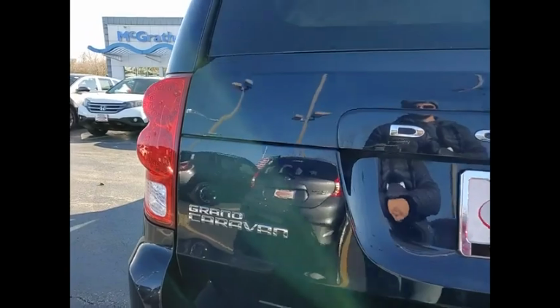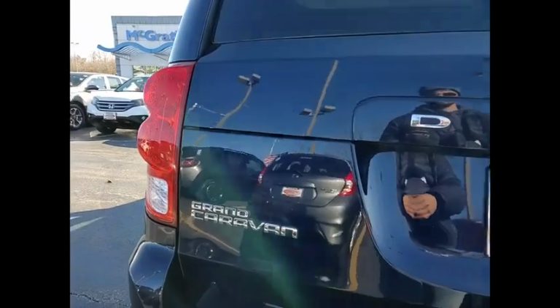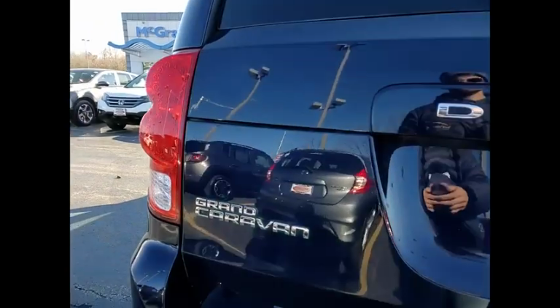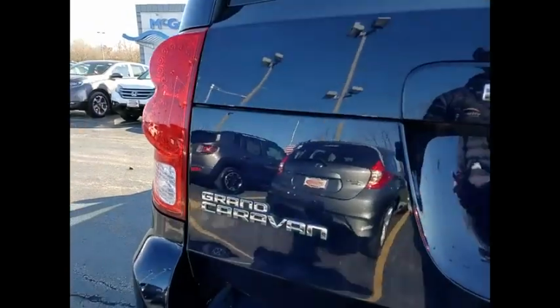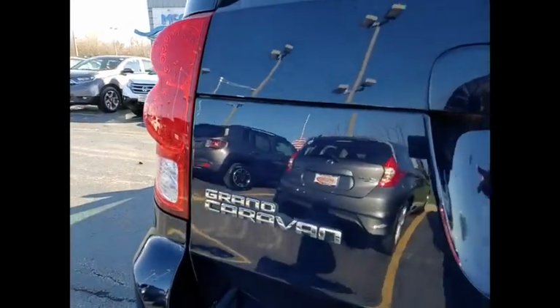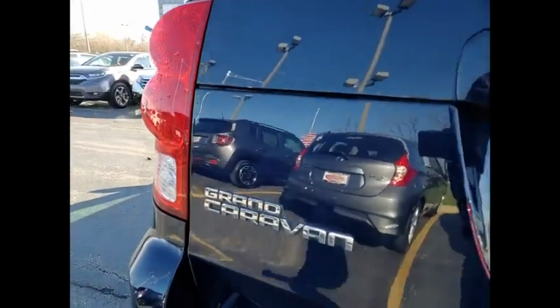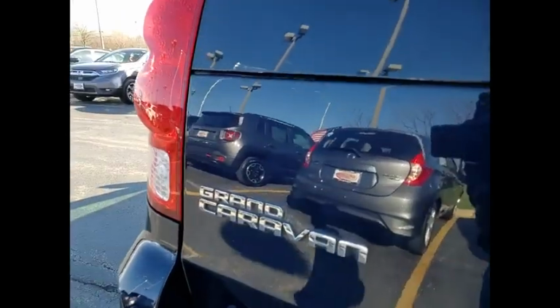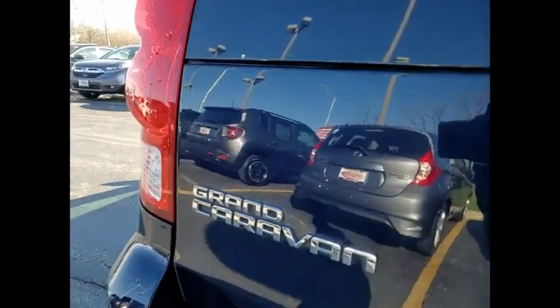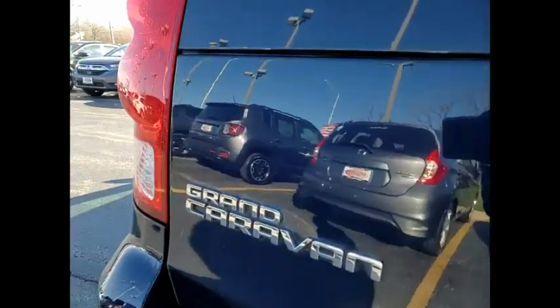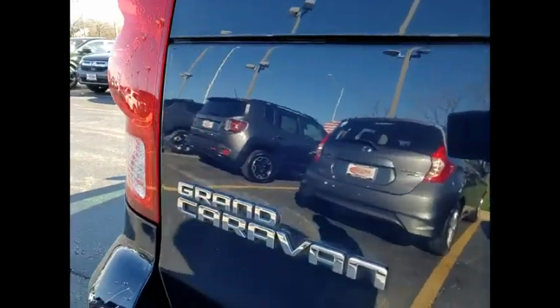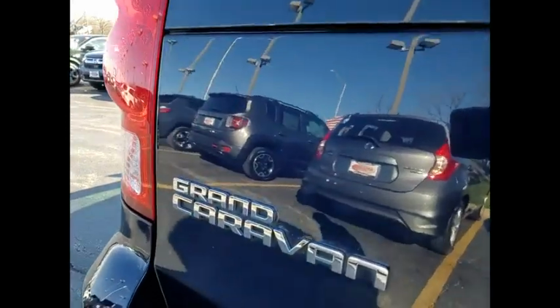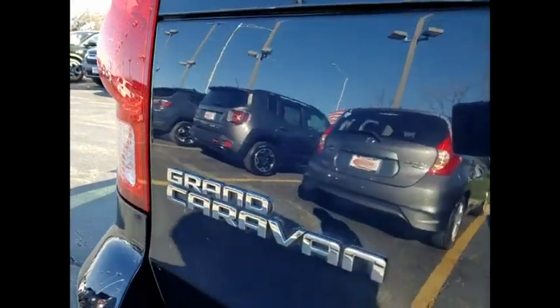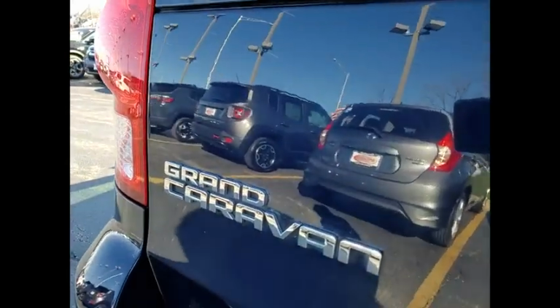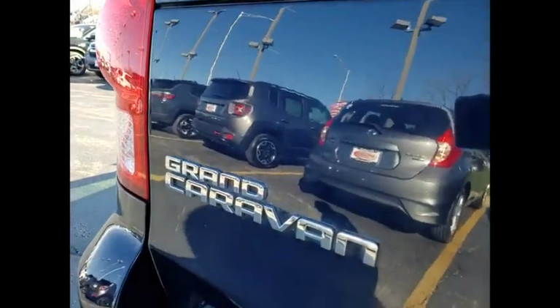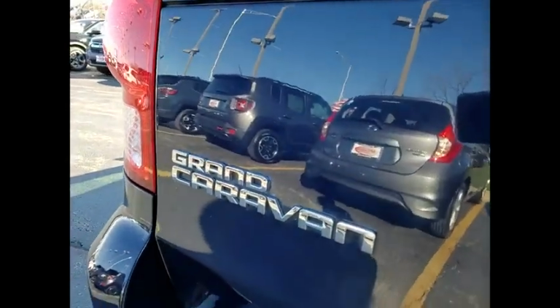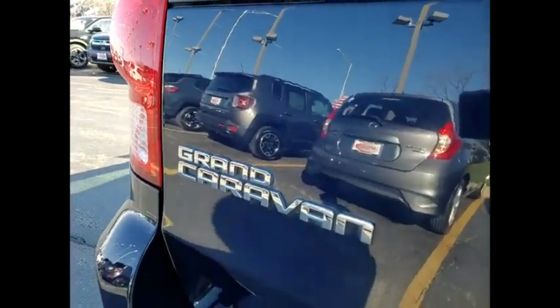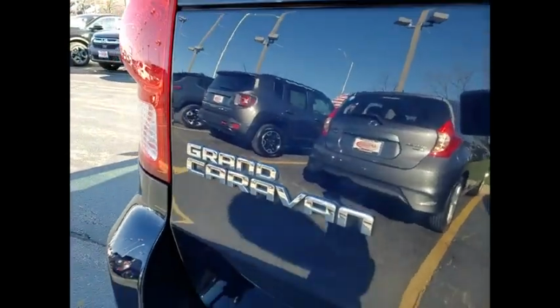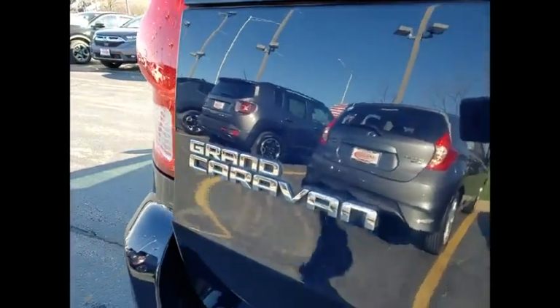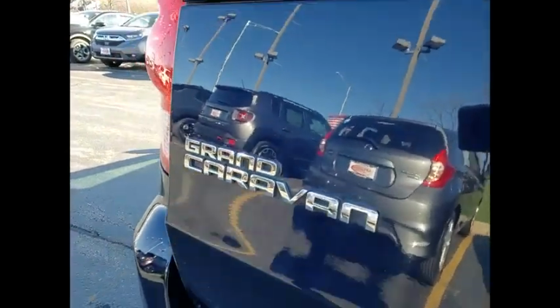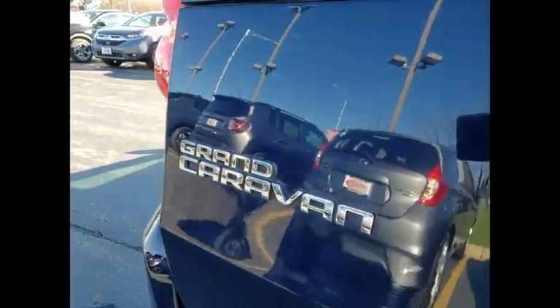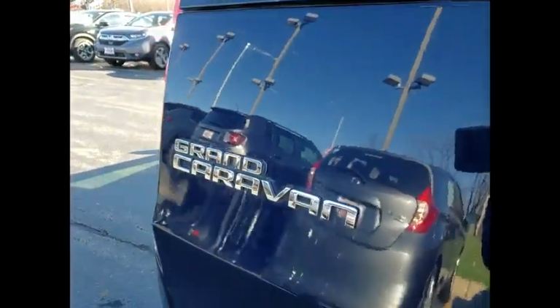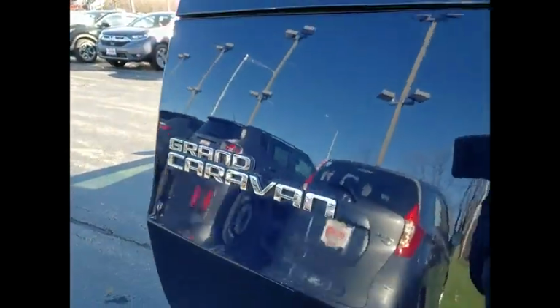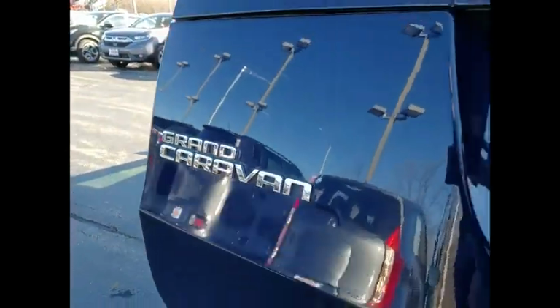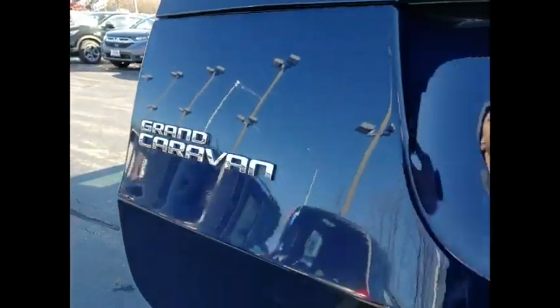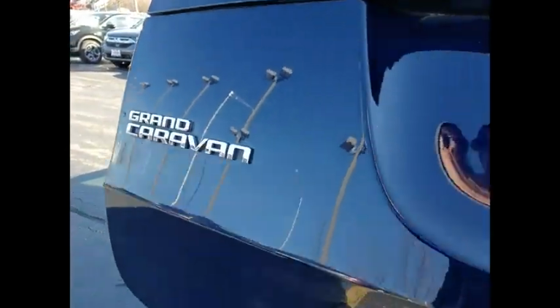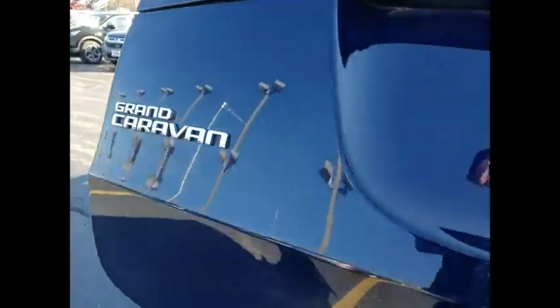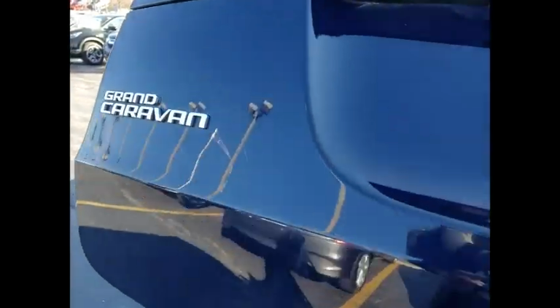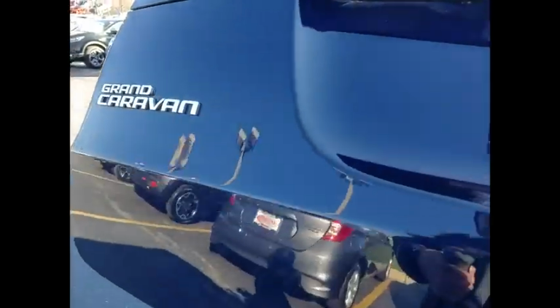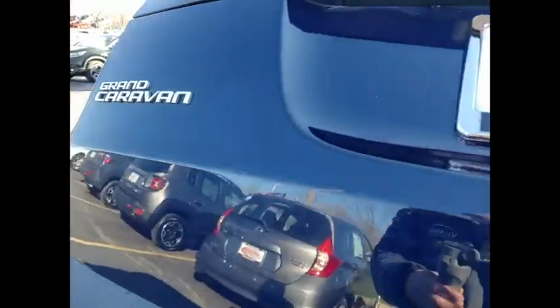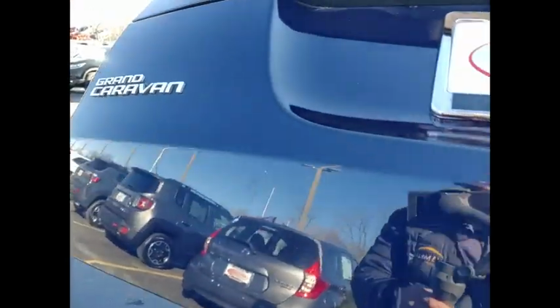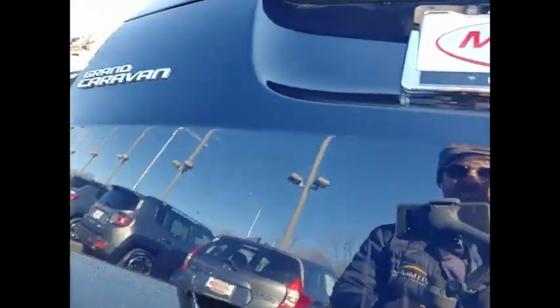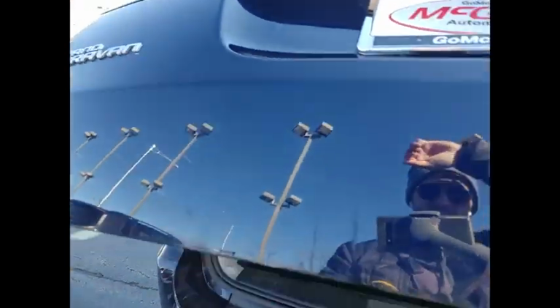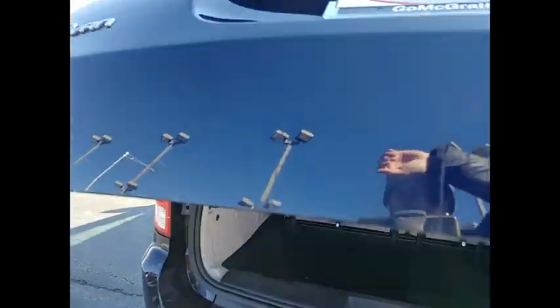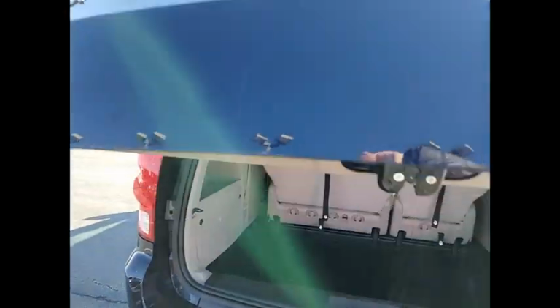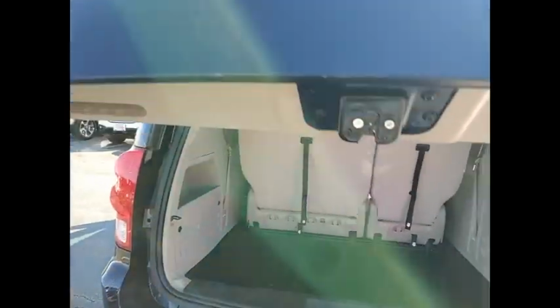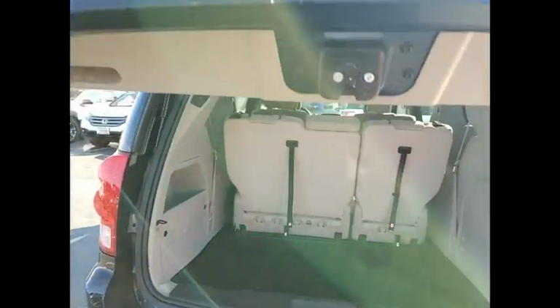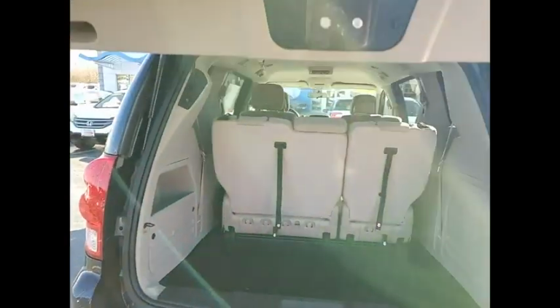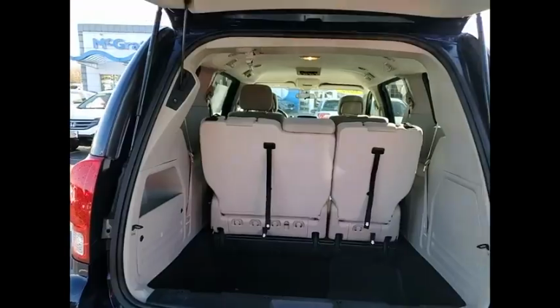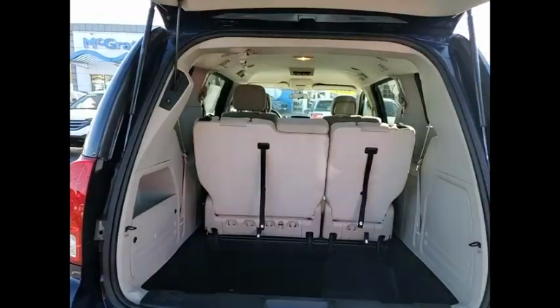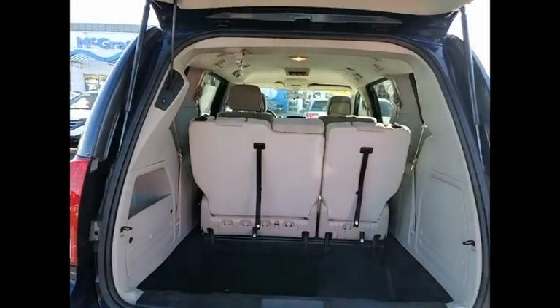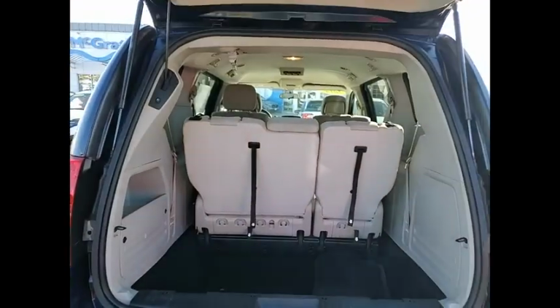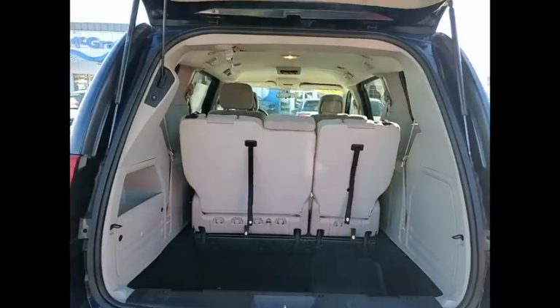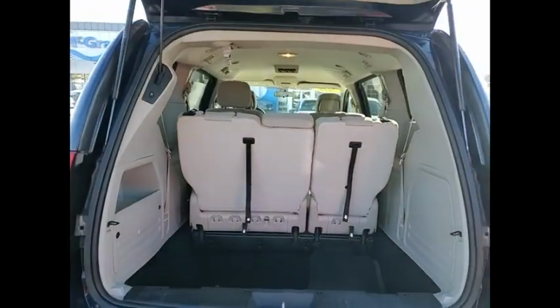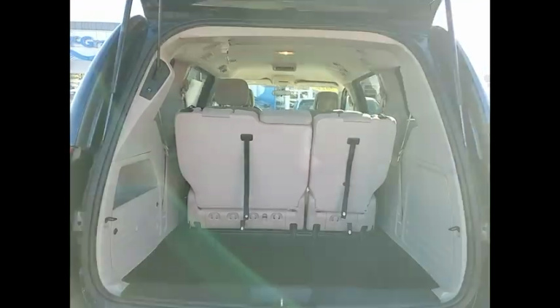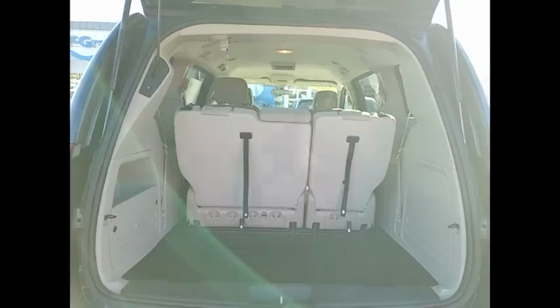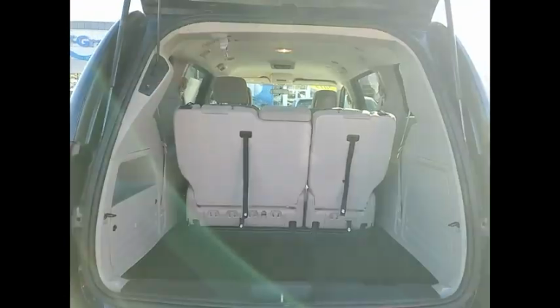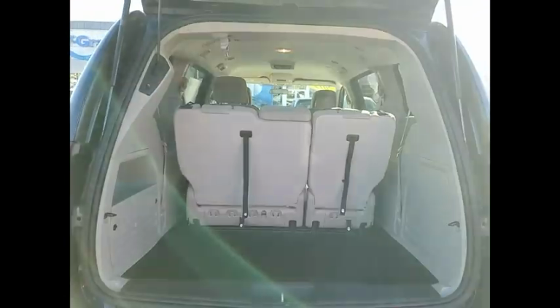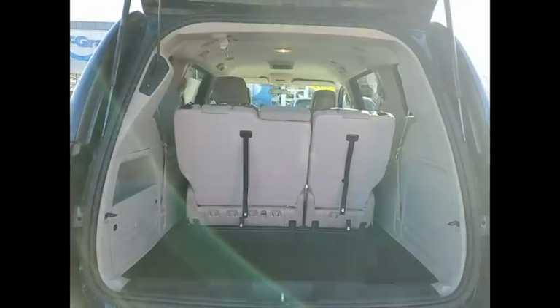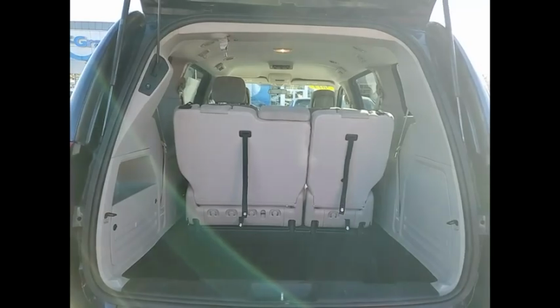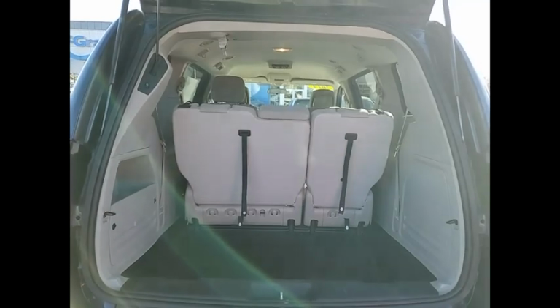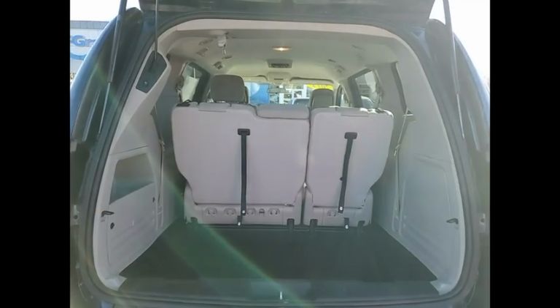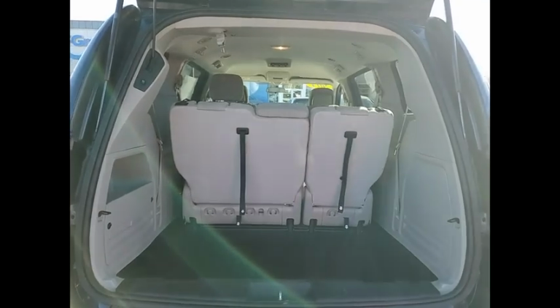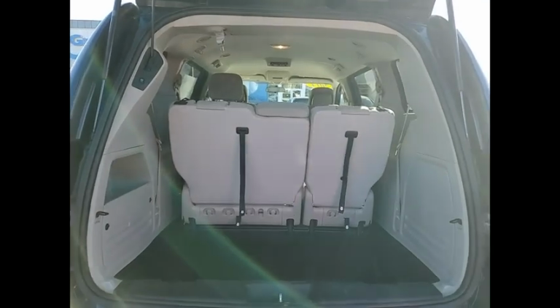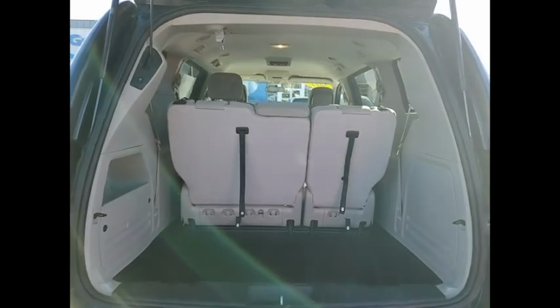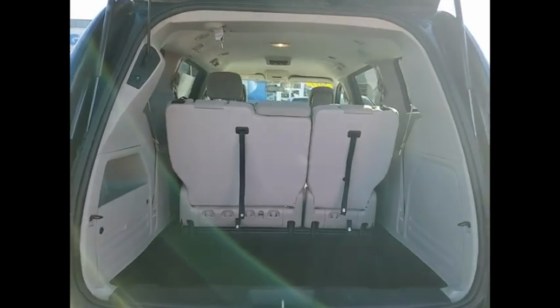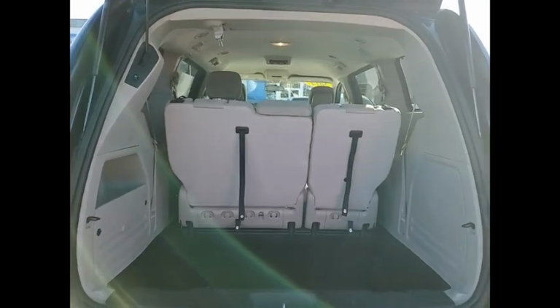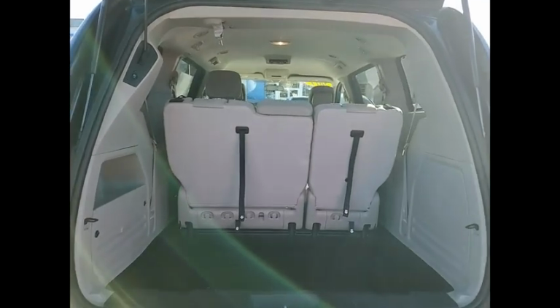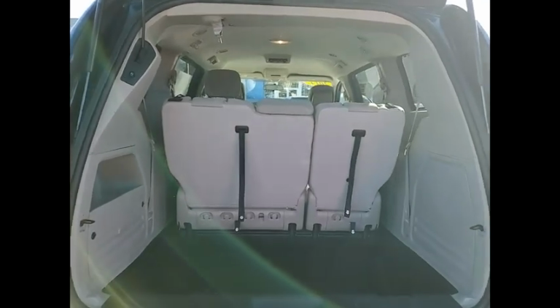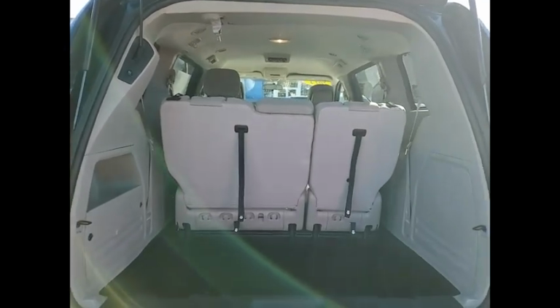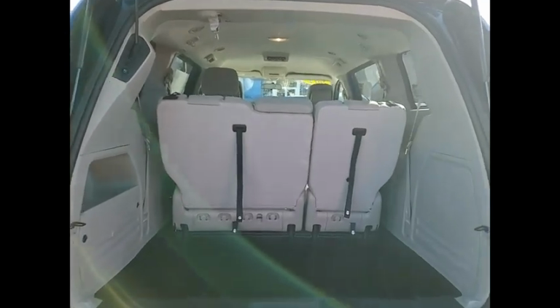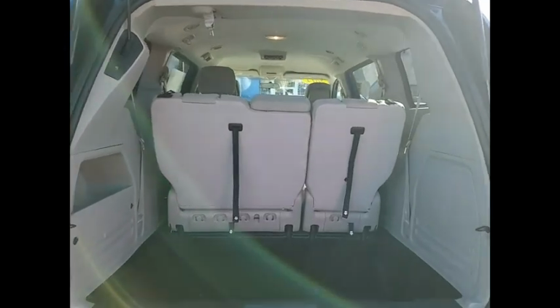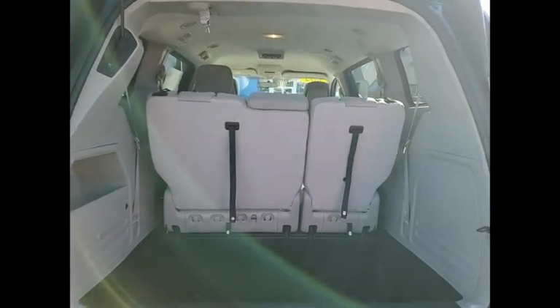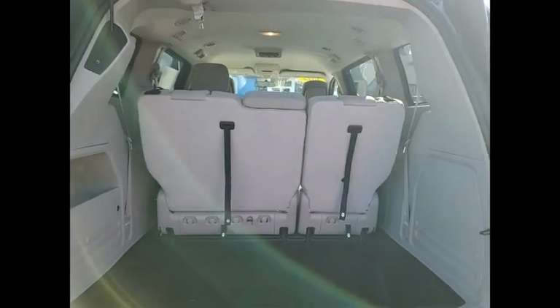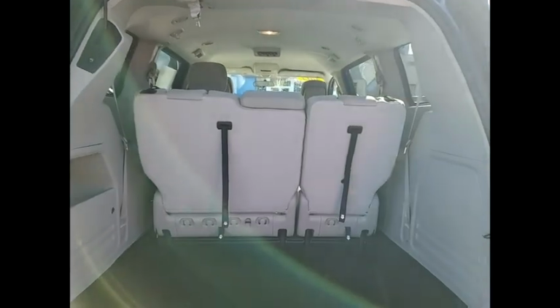This vehicle has less than 140,000 miles. Here are some of this vehicle's great options: tire pressure monitor,